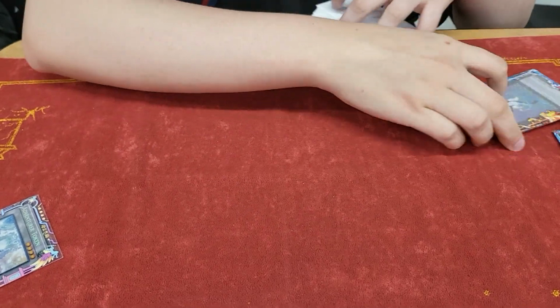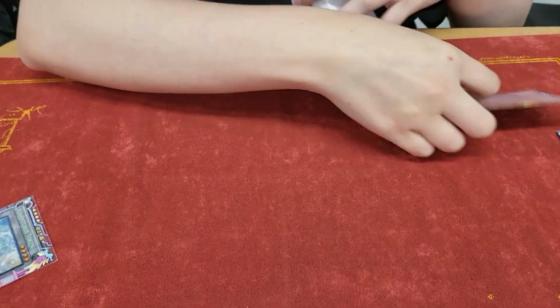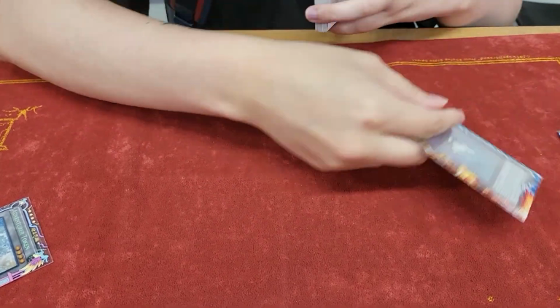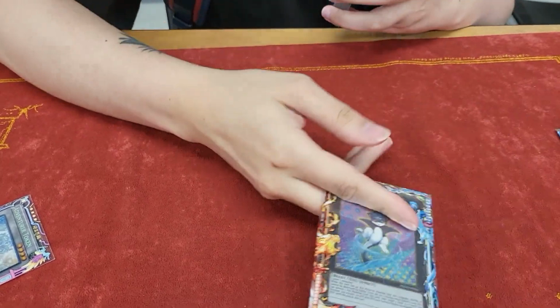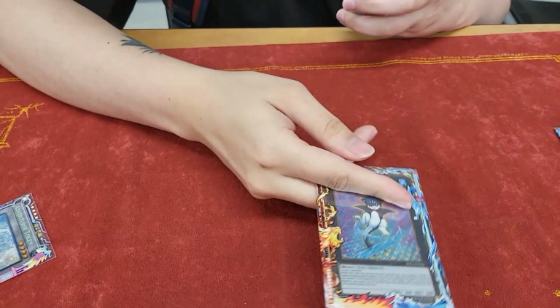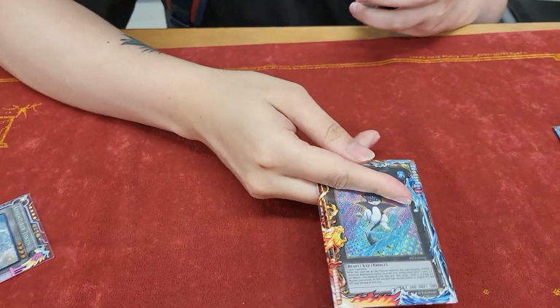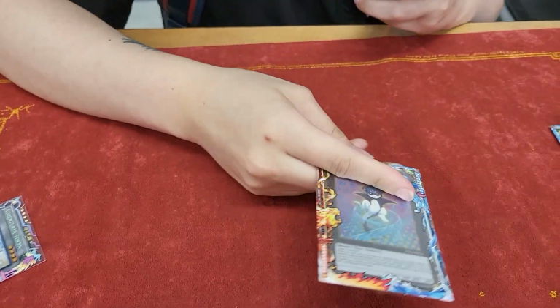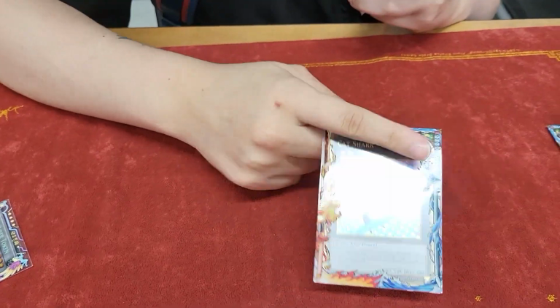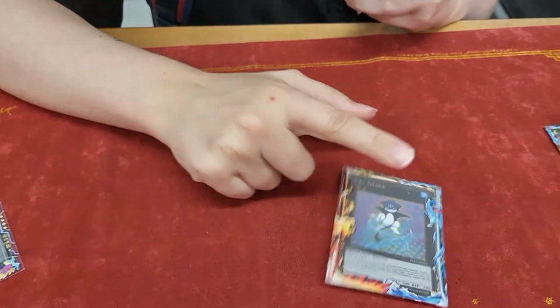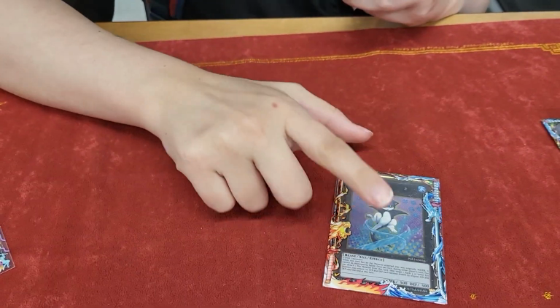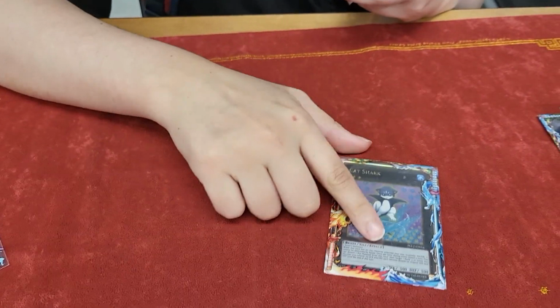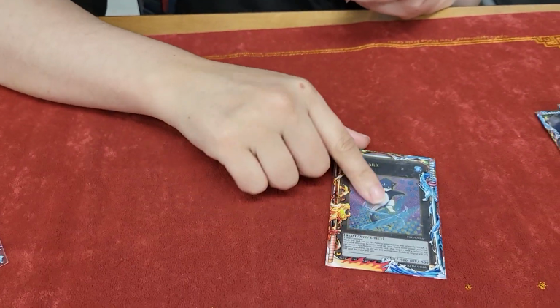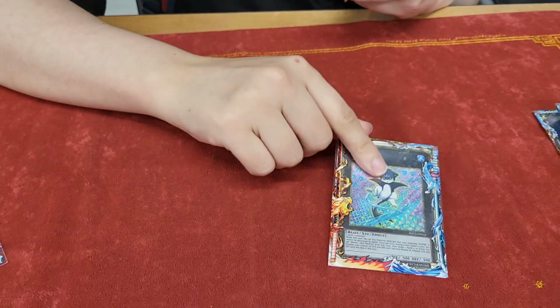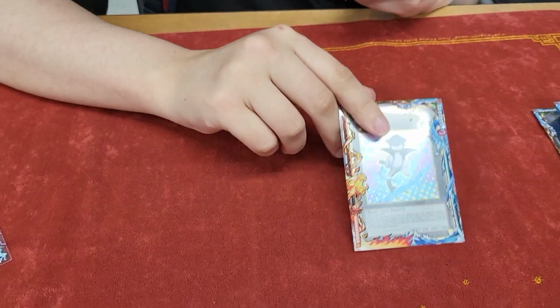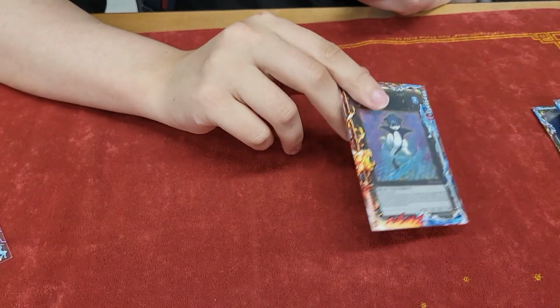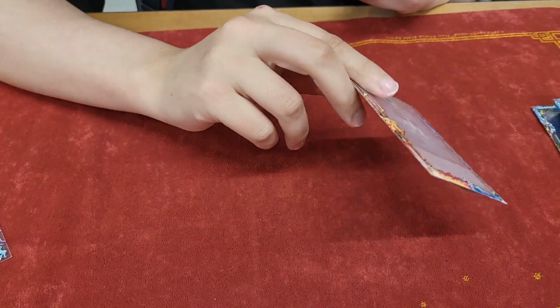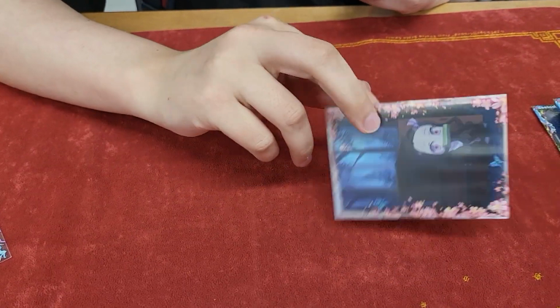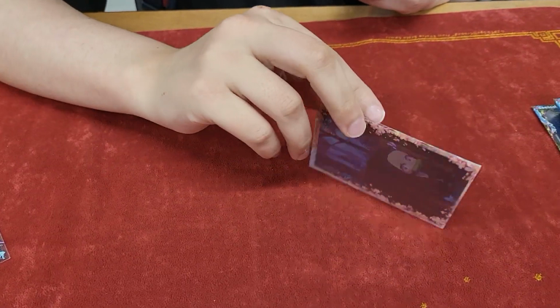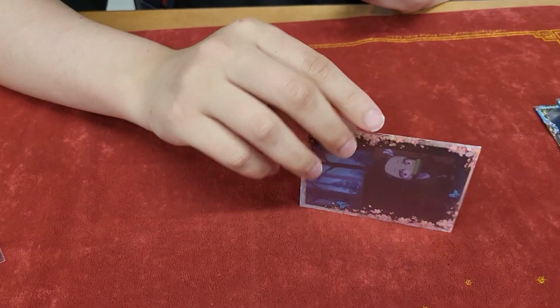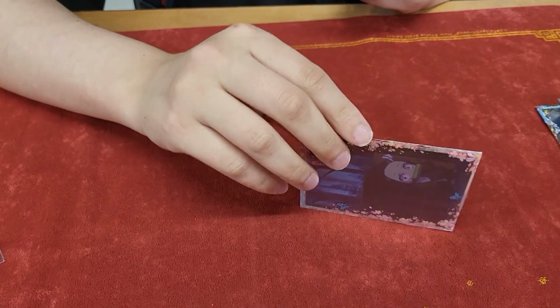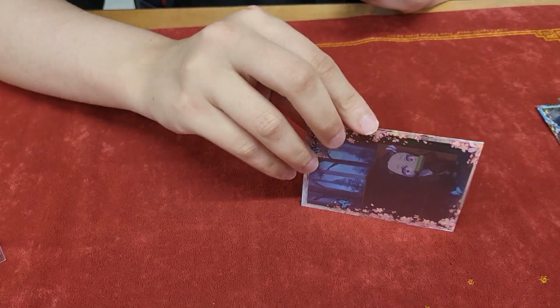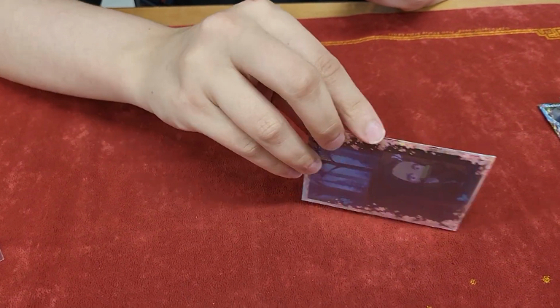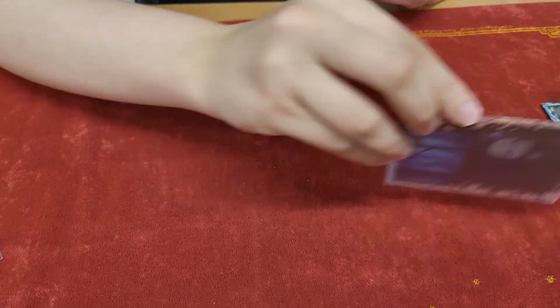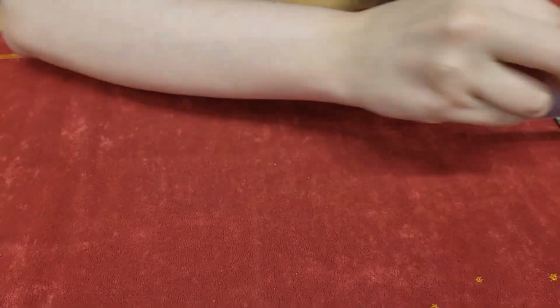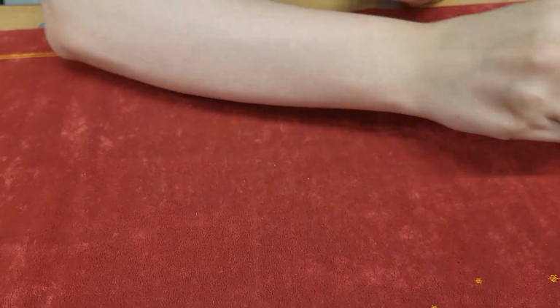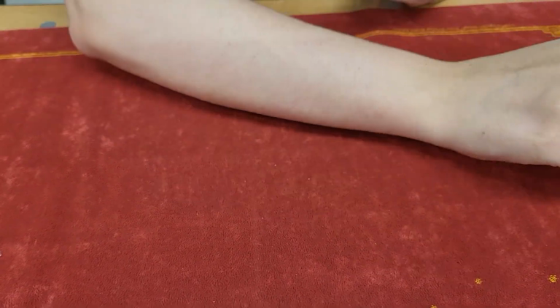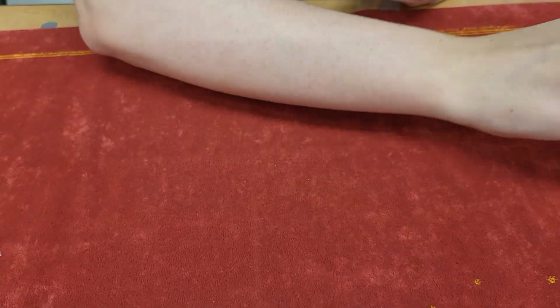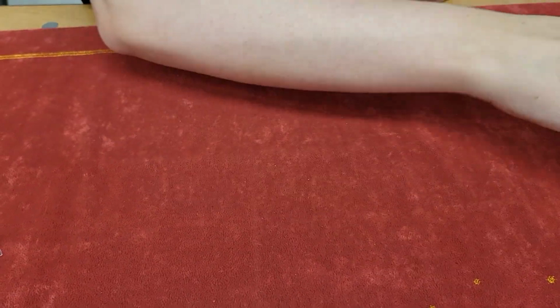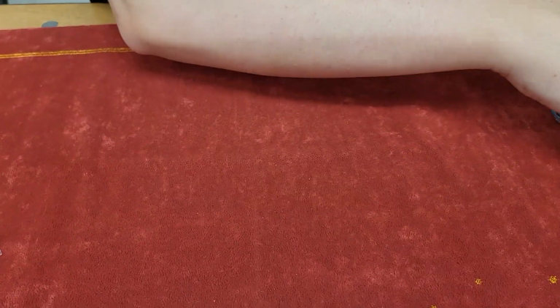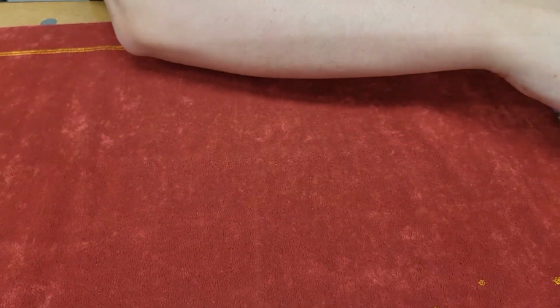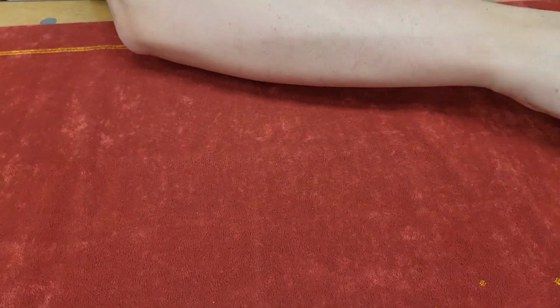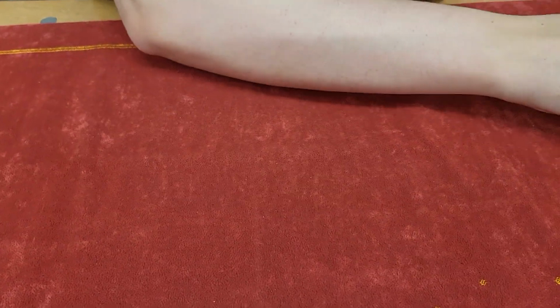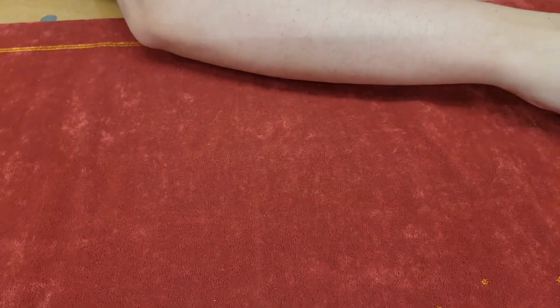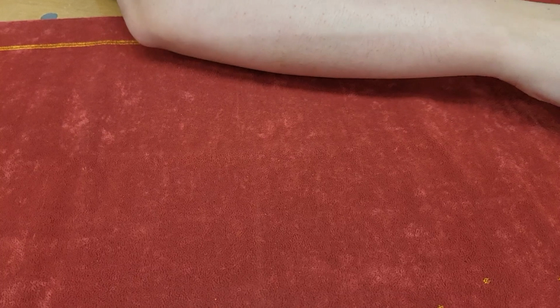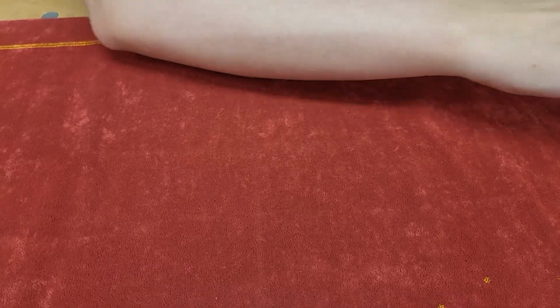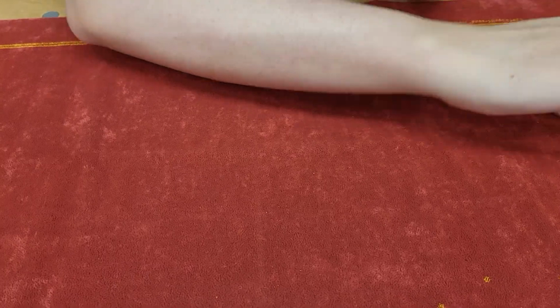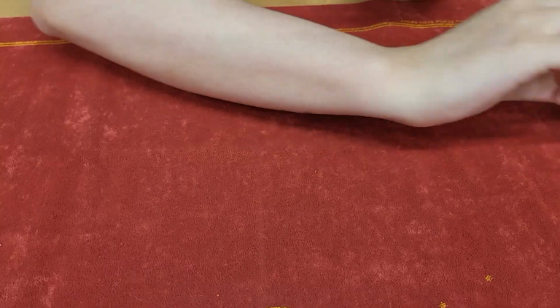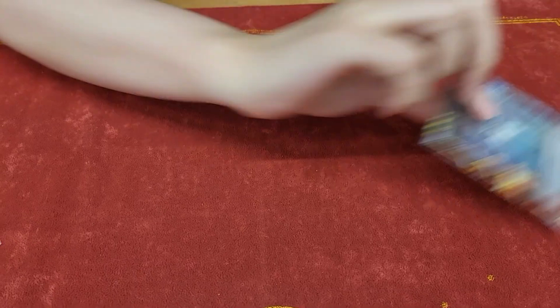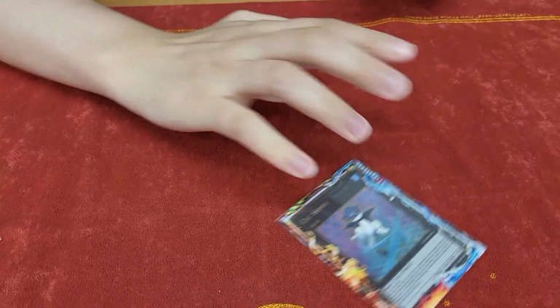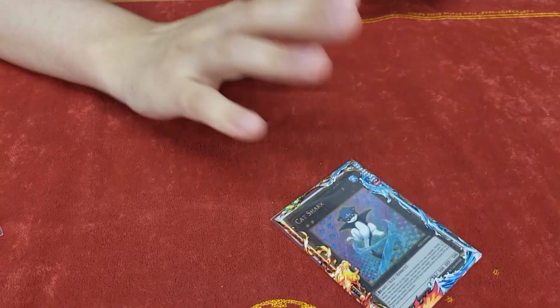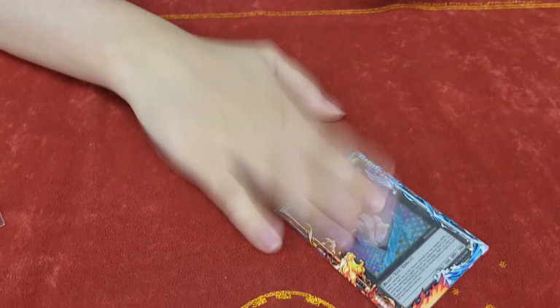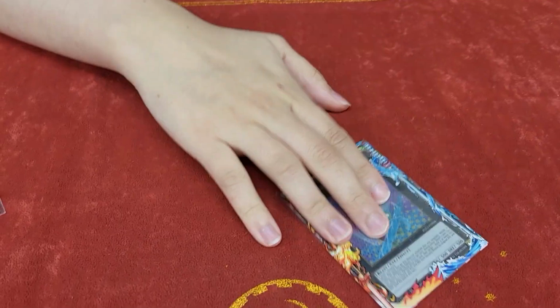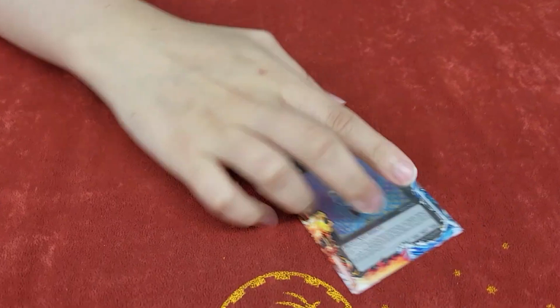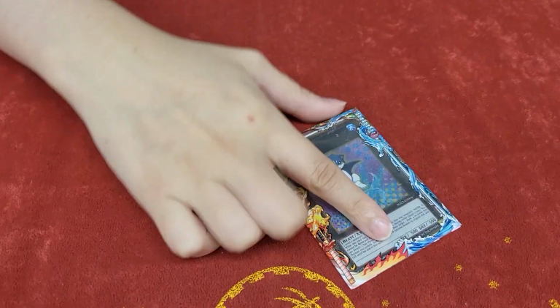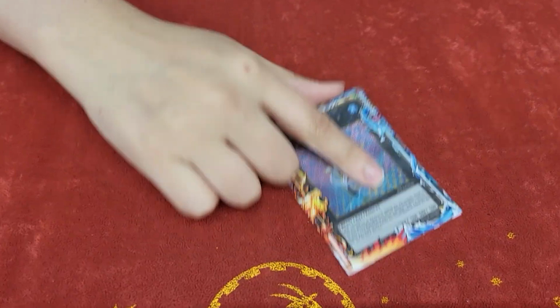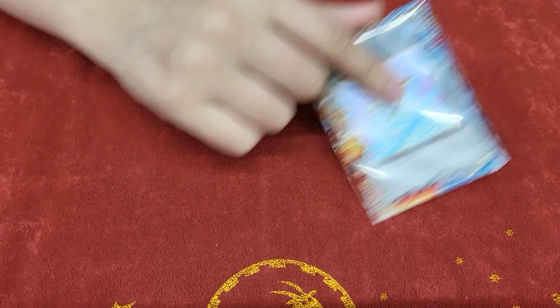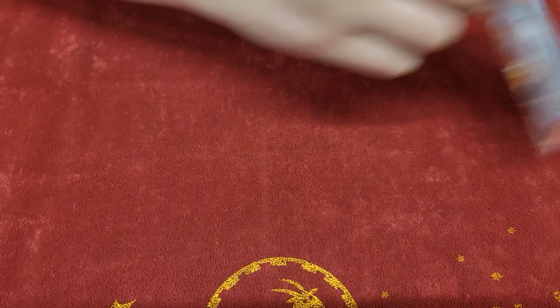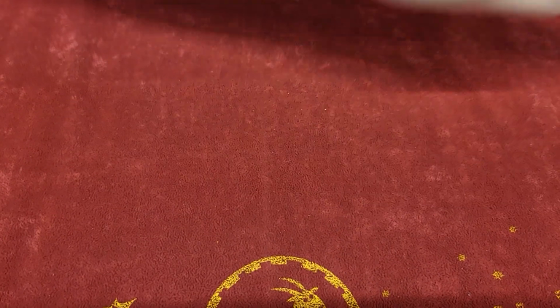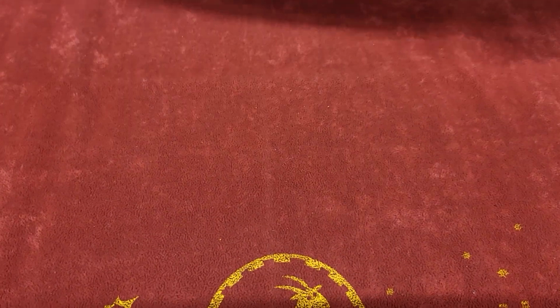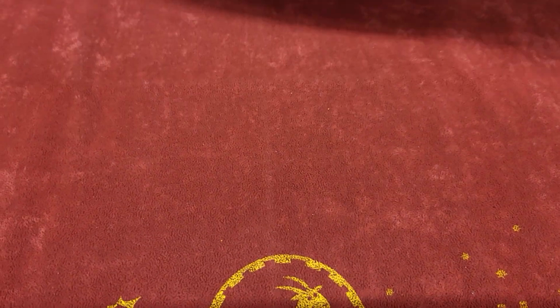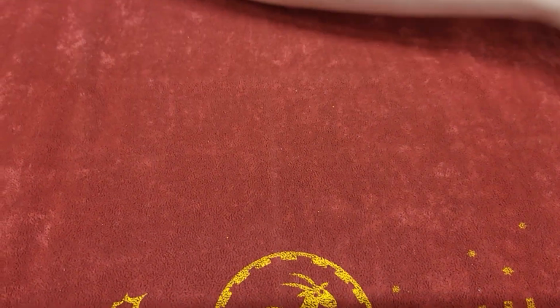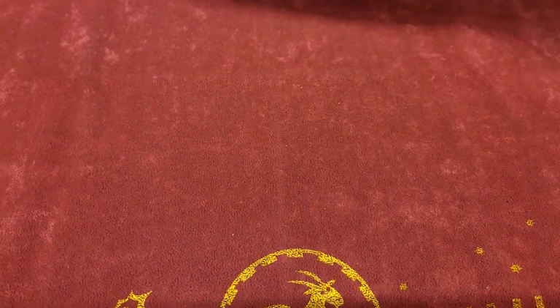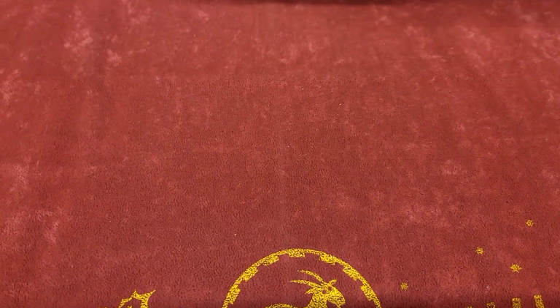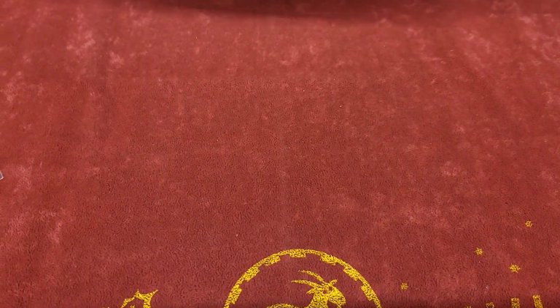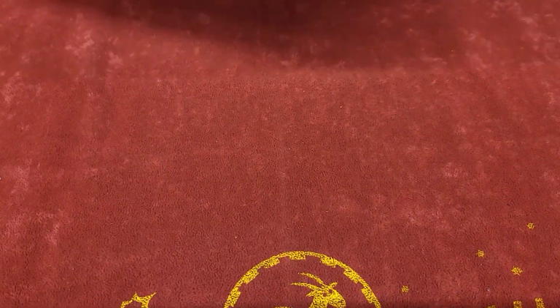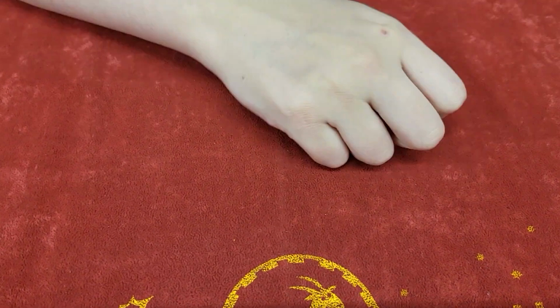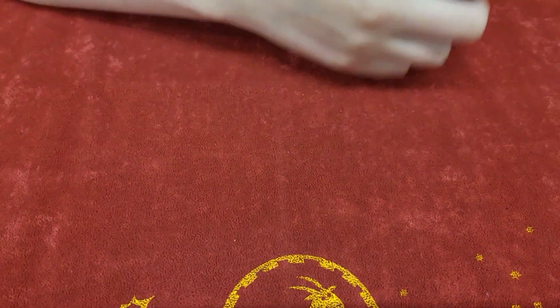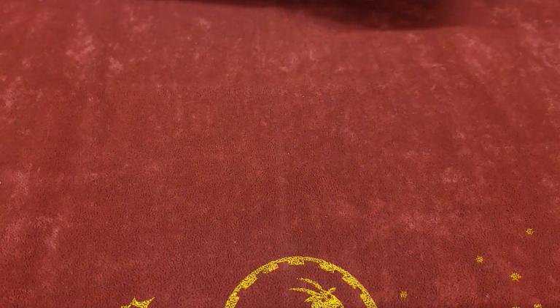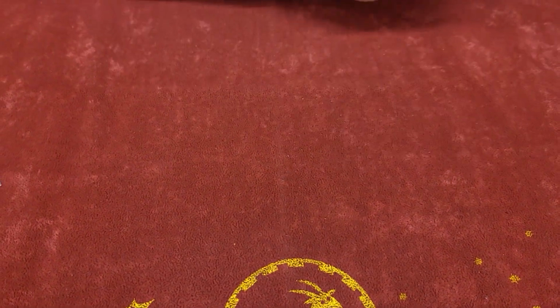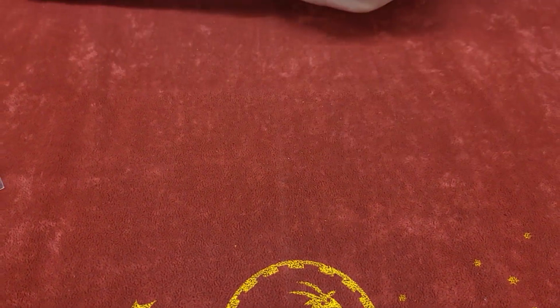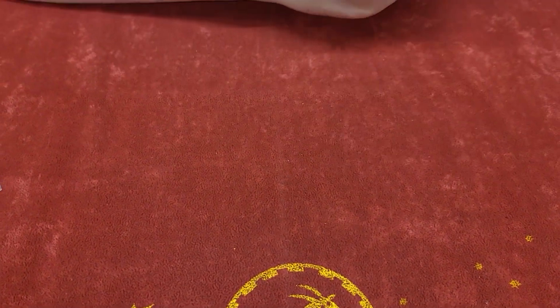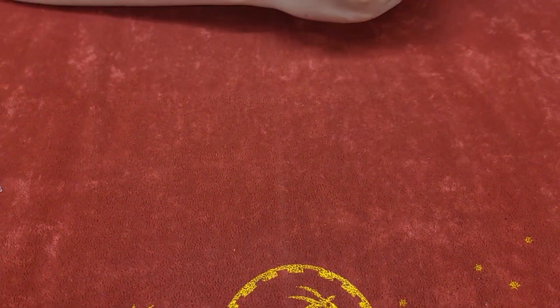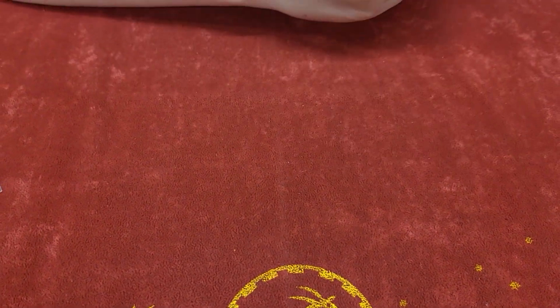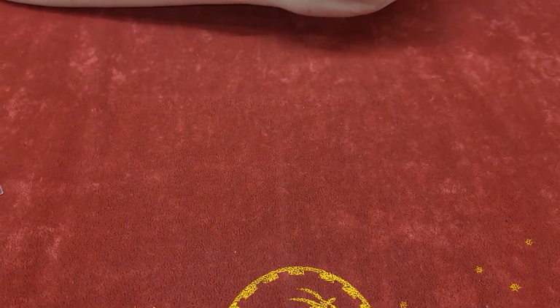It'll come to mind while I'm doing the deck profile — what Cat Shark is supposed to be replaced with. Don't play that card. Oh — Gin Buster! The Gin Buster. Monster negate.